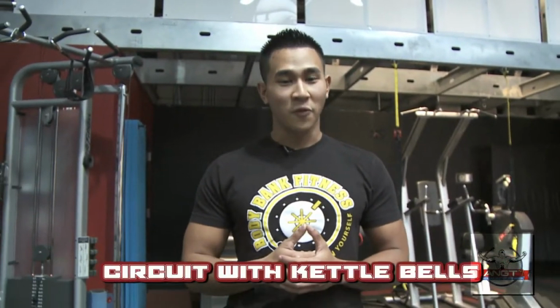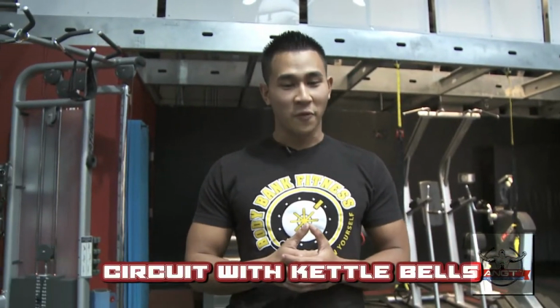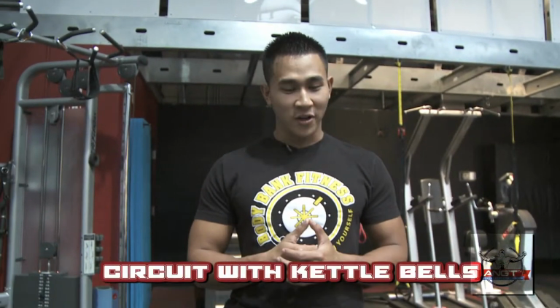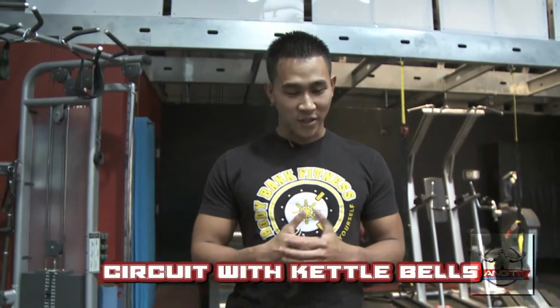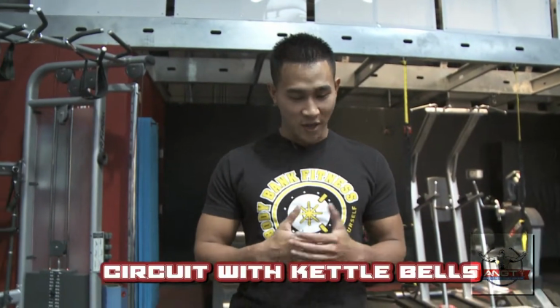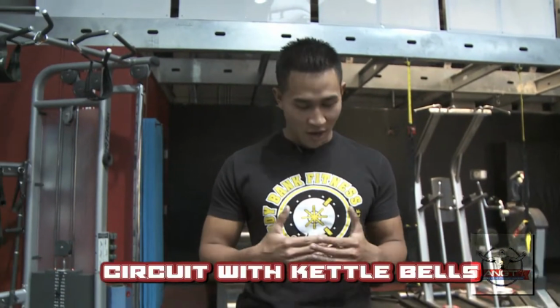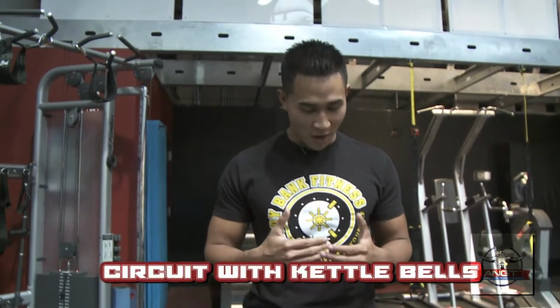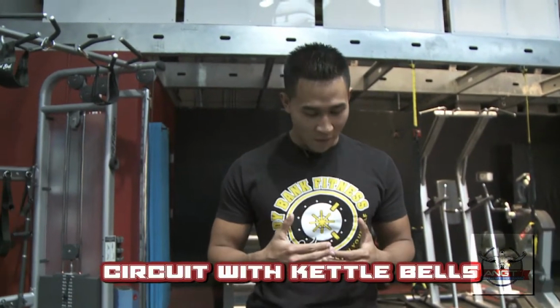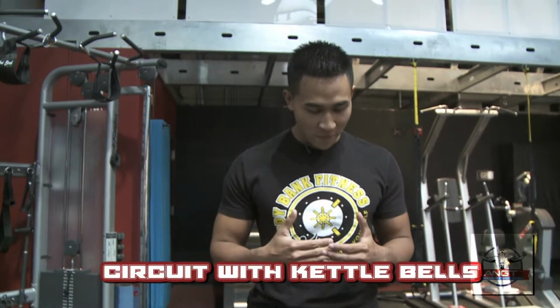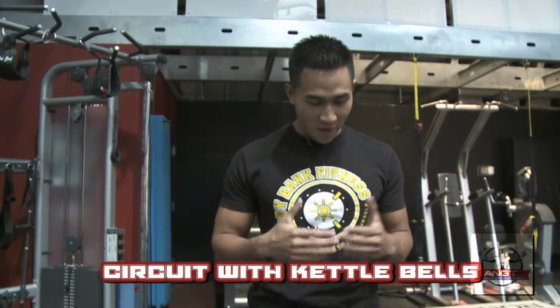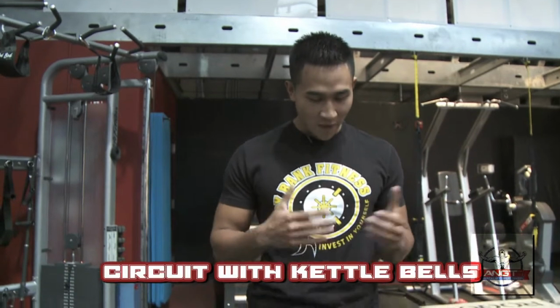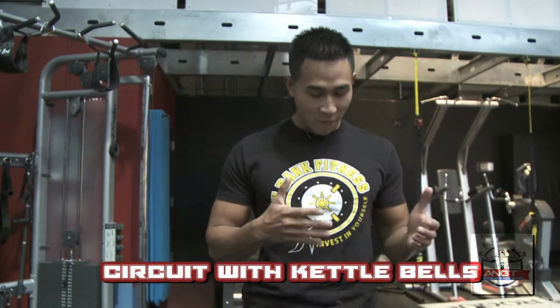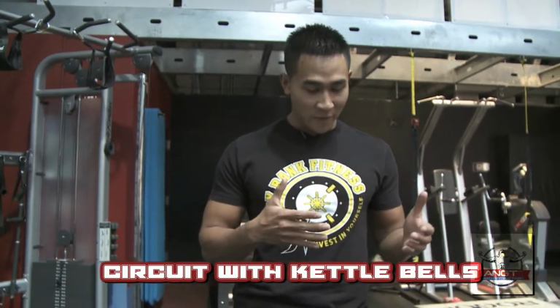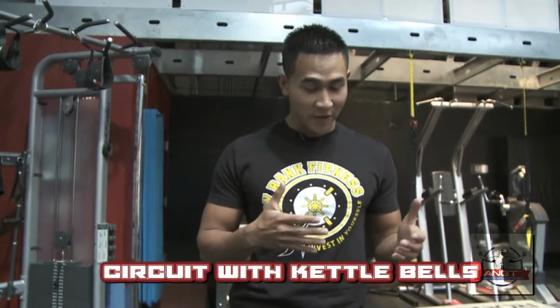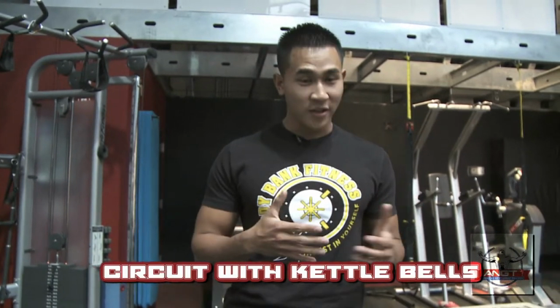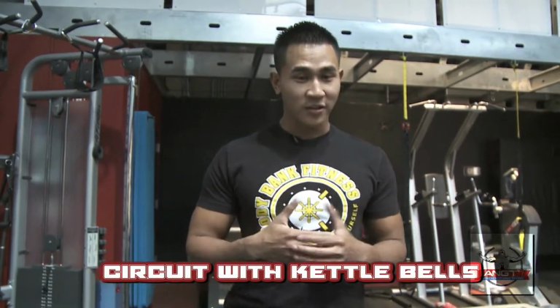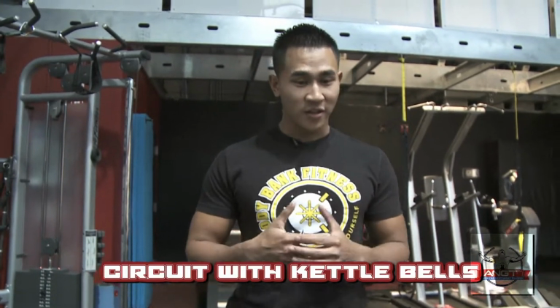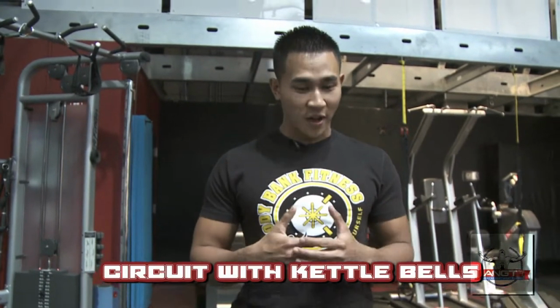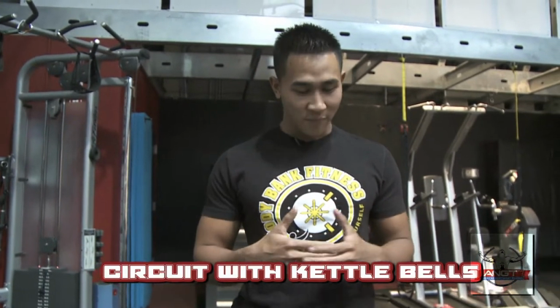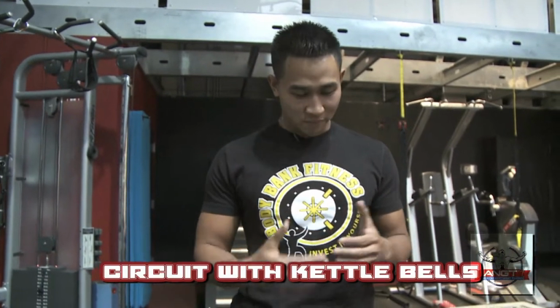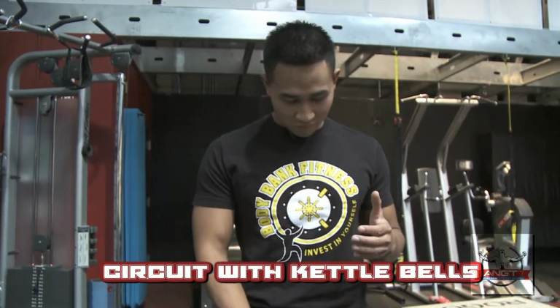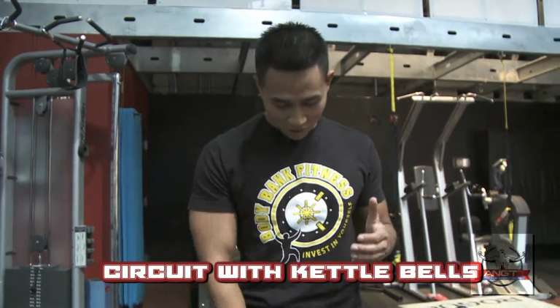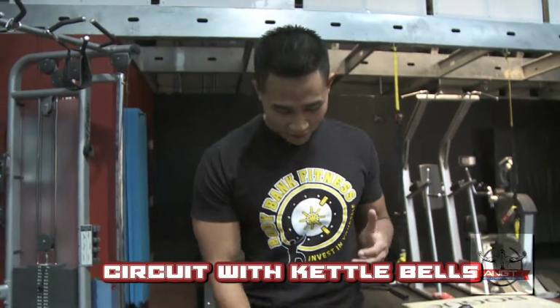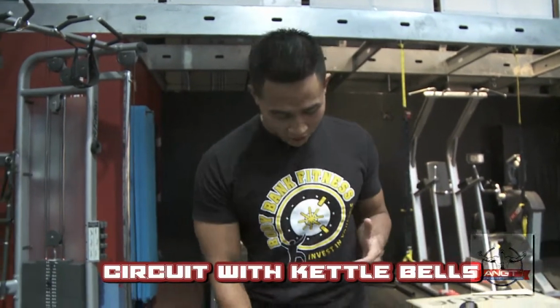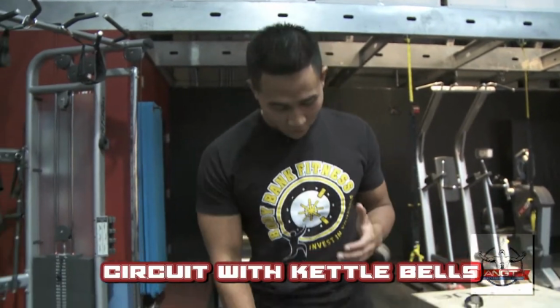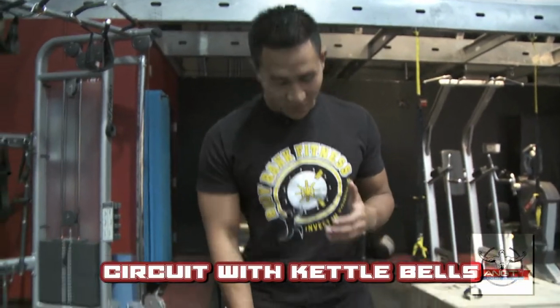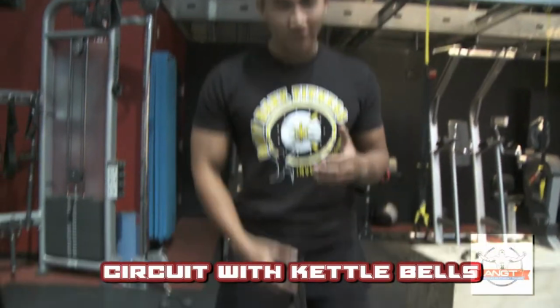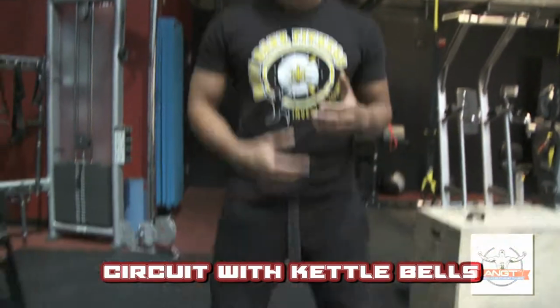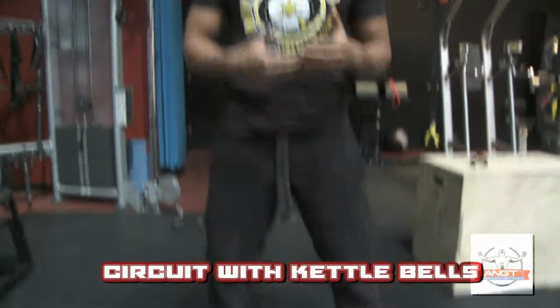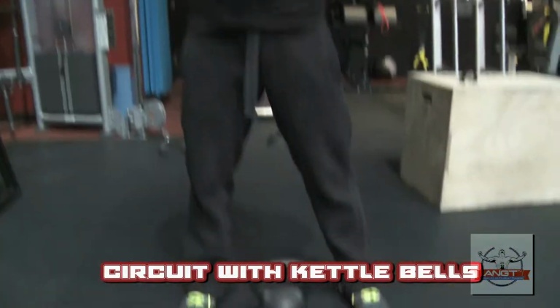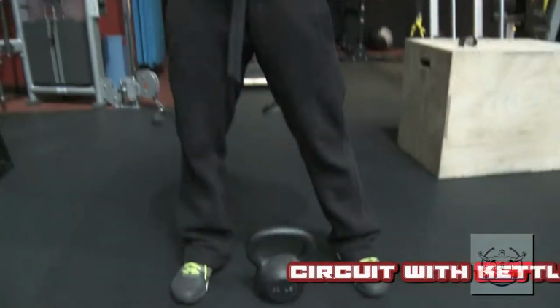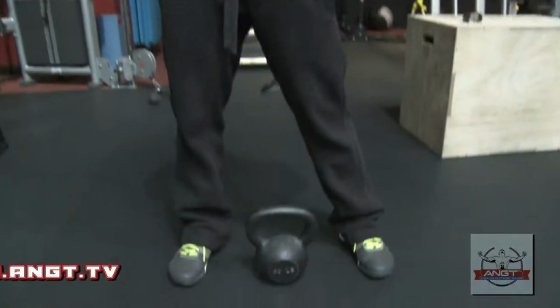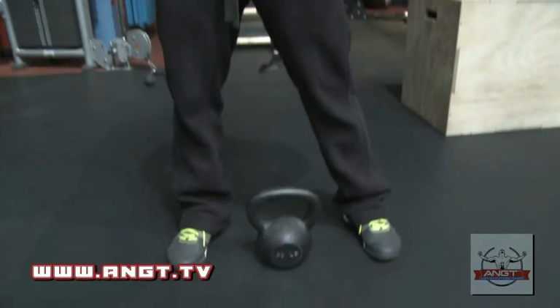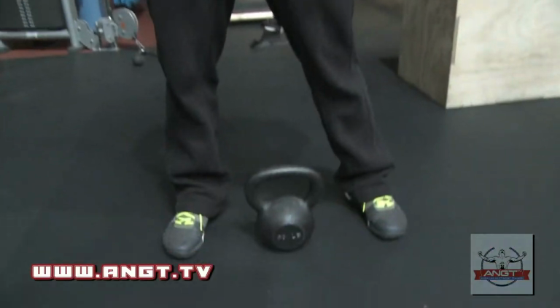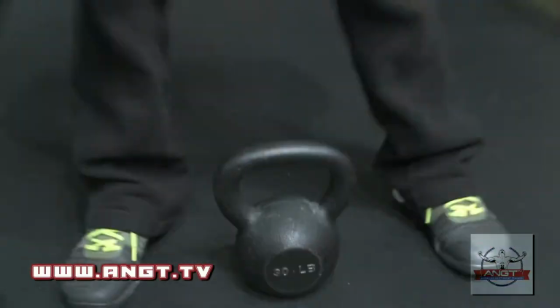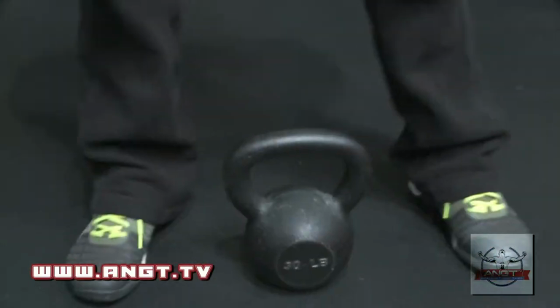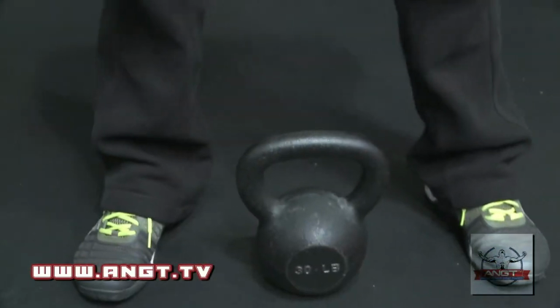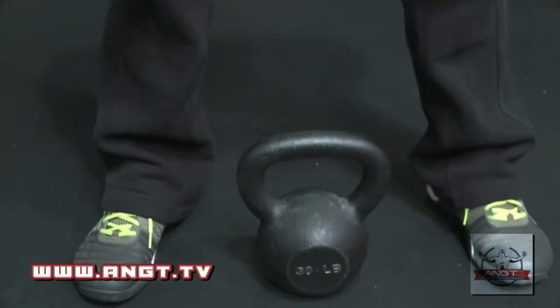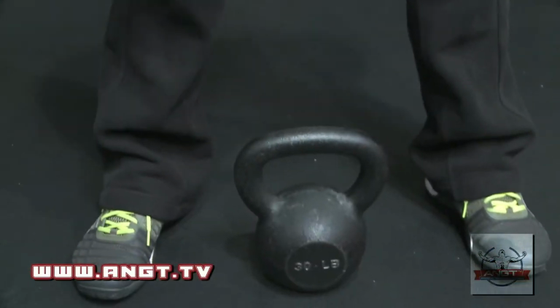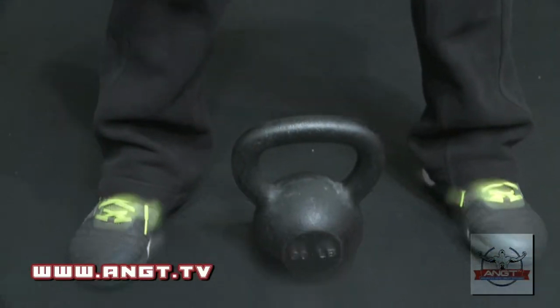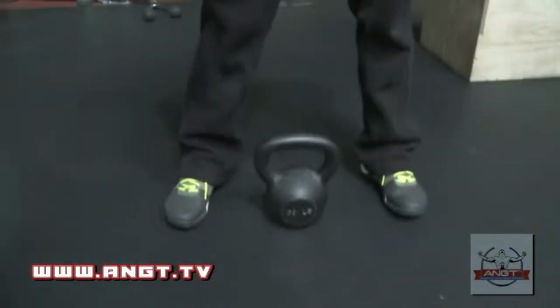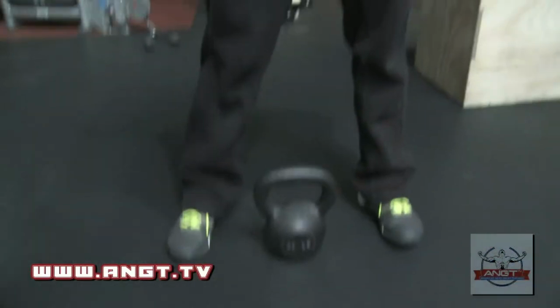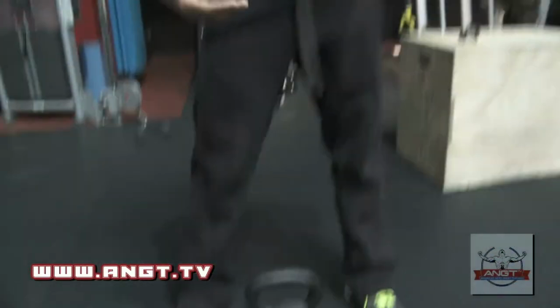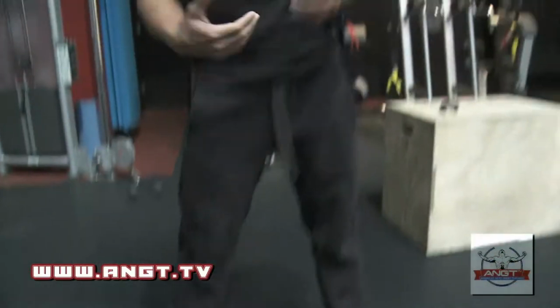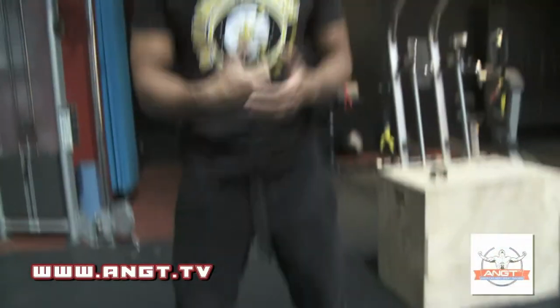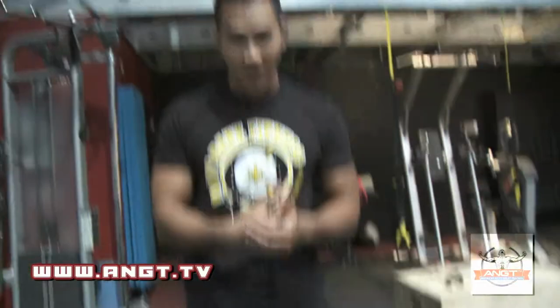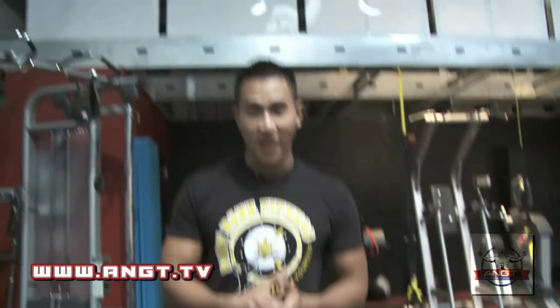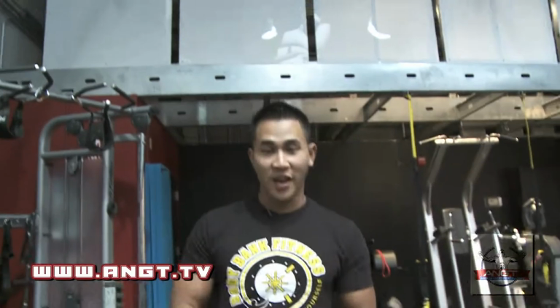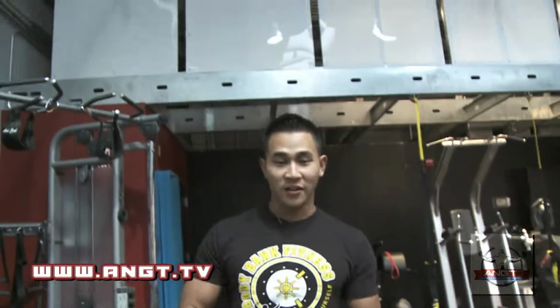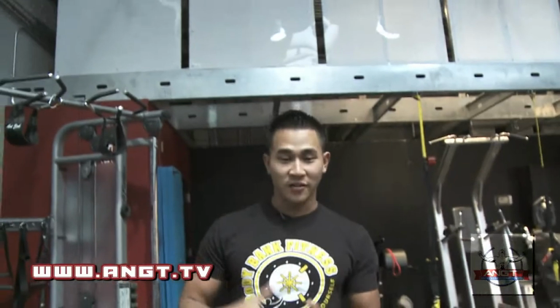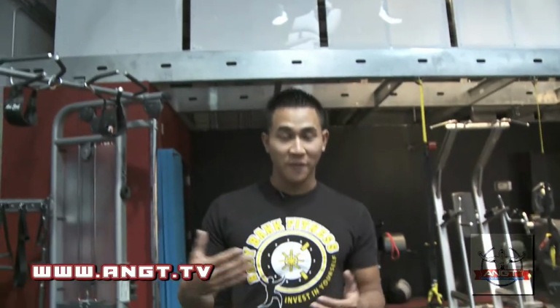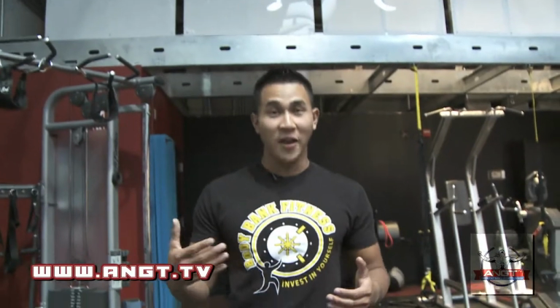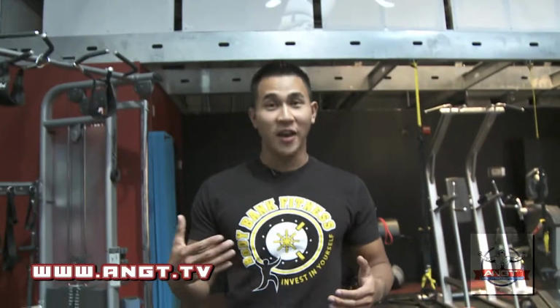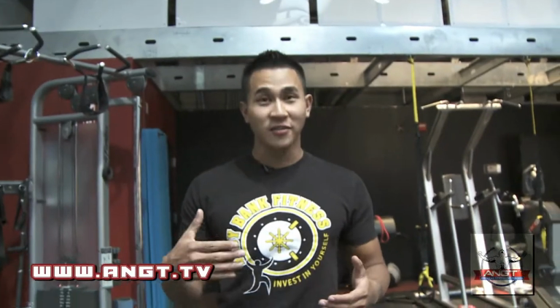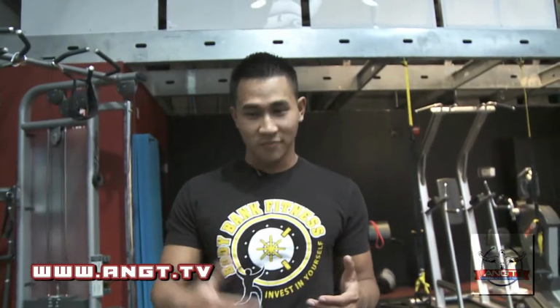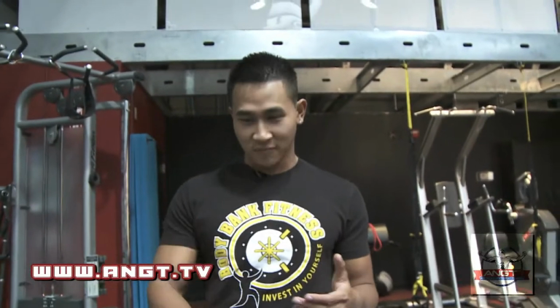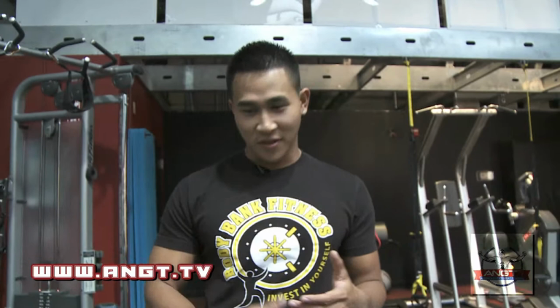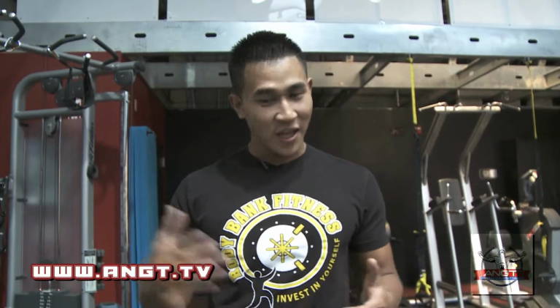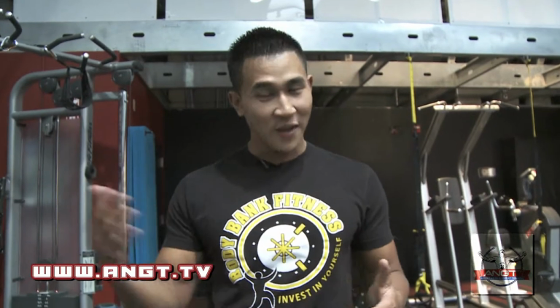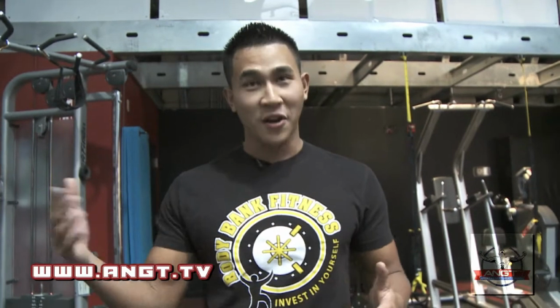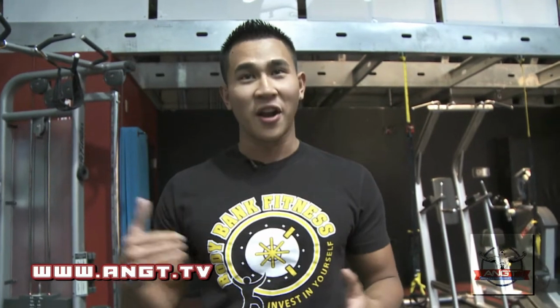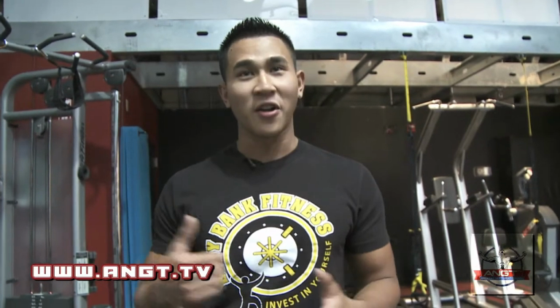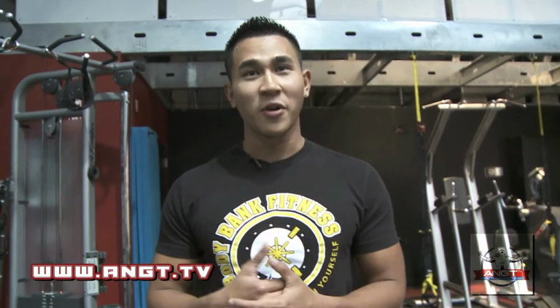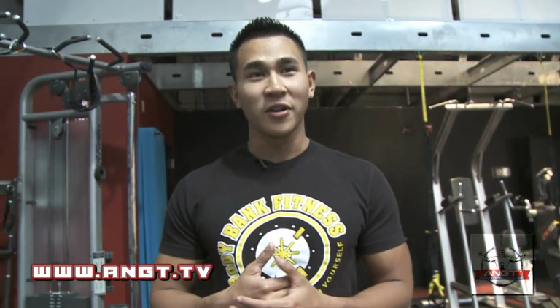So first, for beginners, lighter weight; intermediate, higher weight; and advanced, even higher weight.